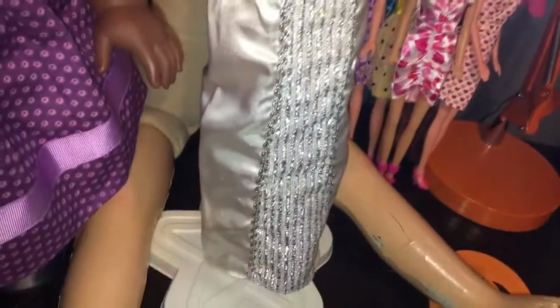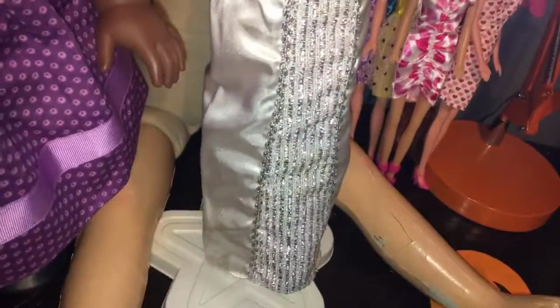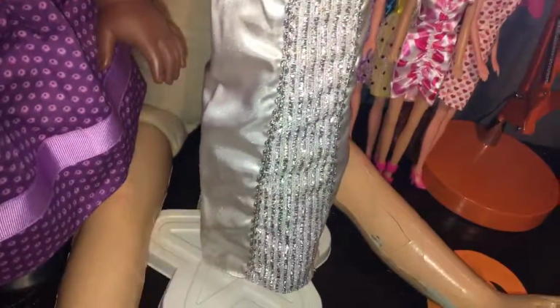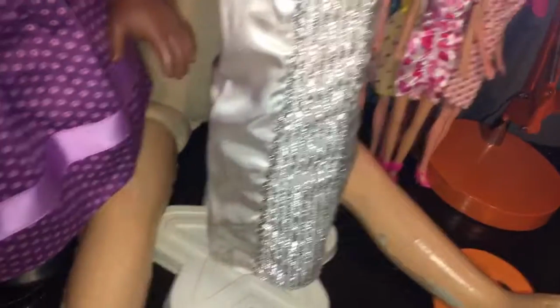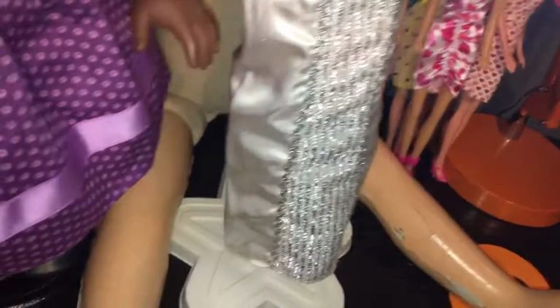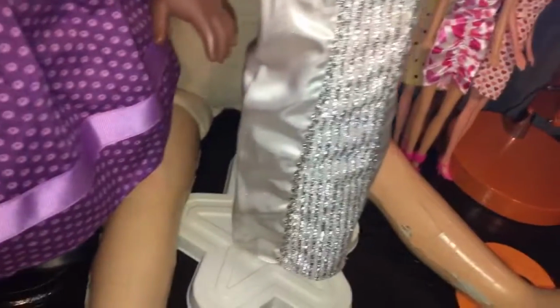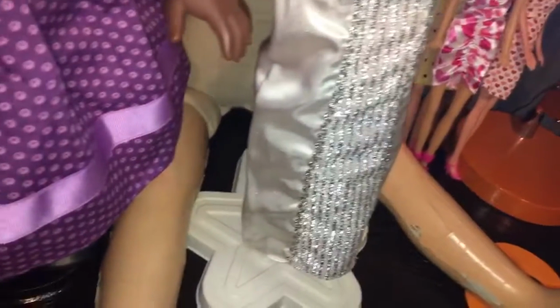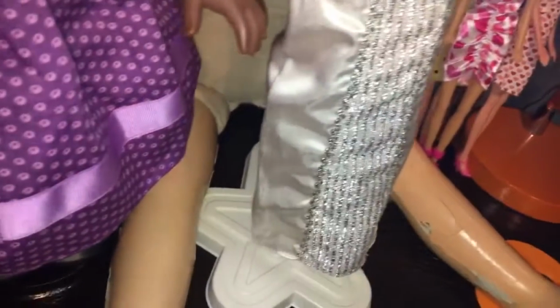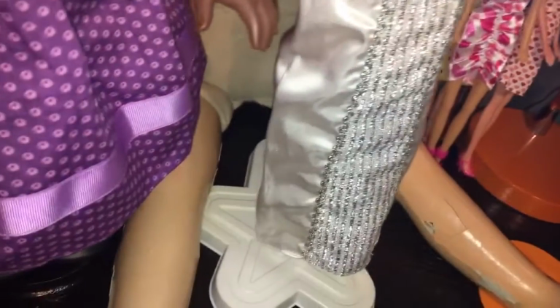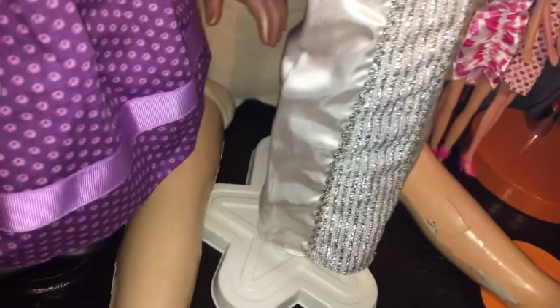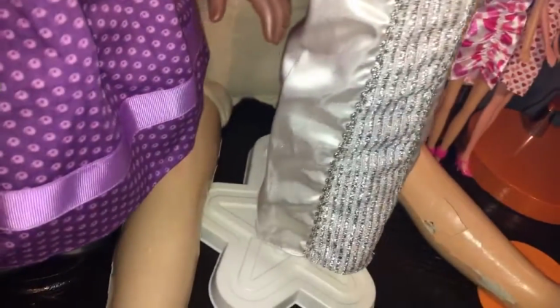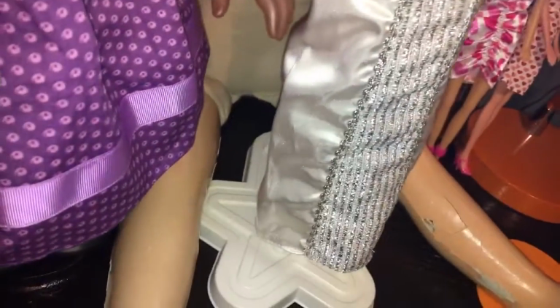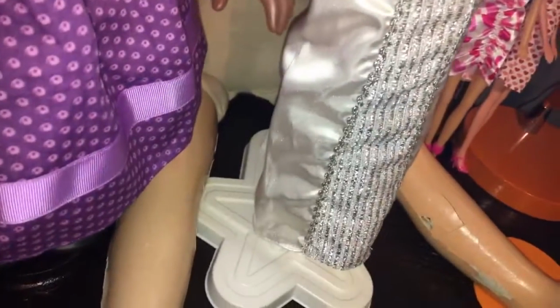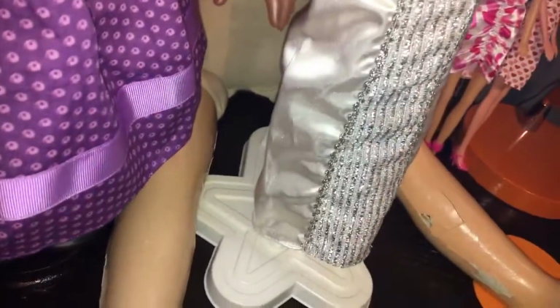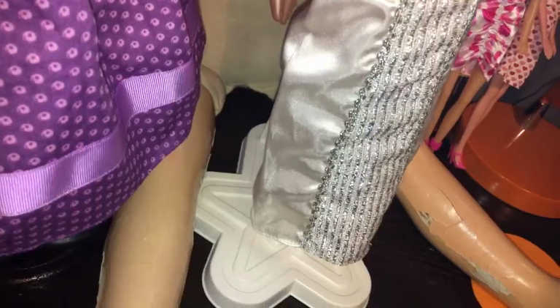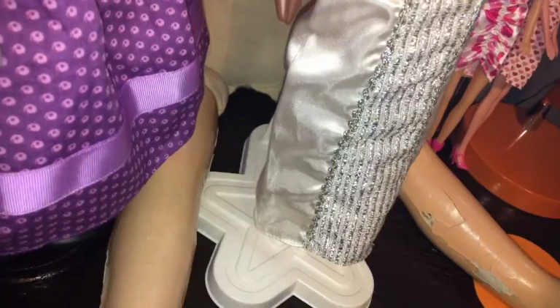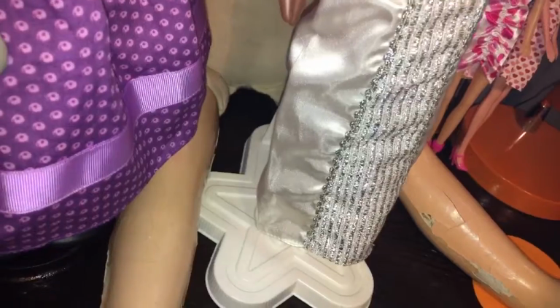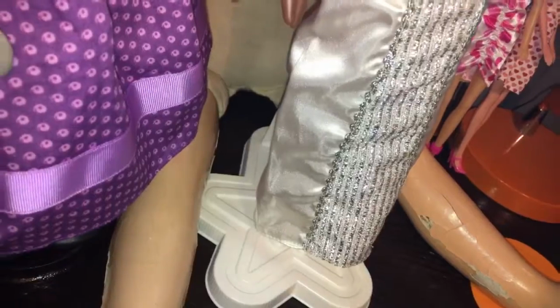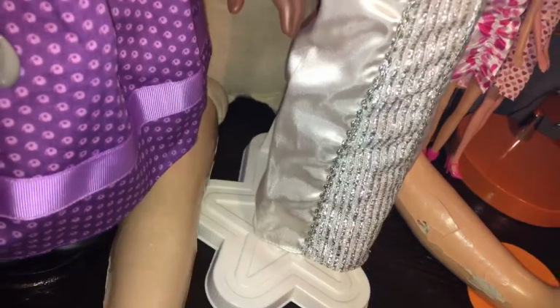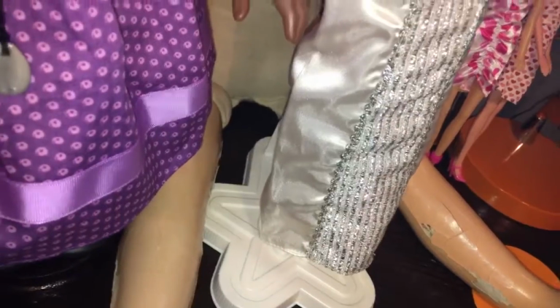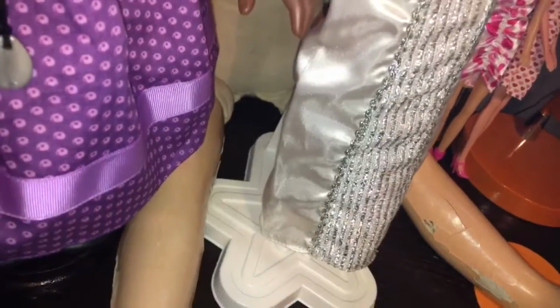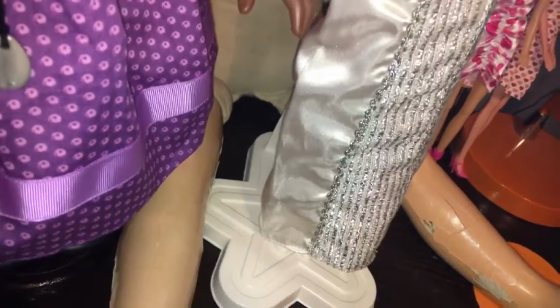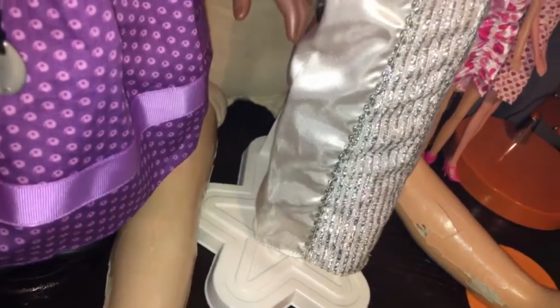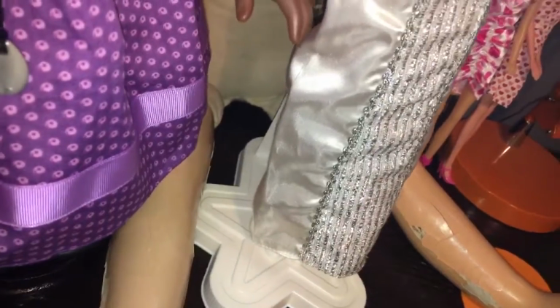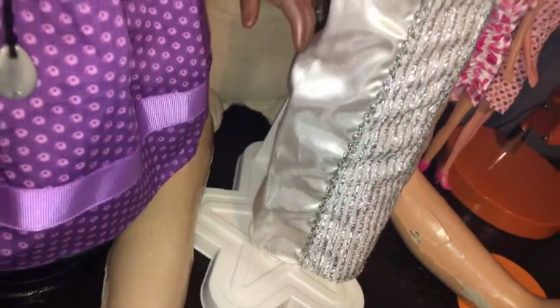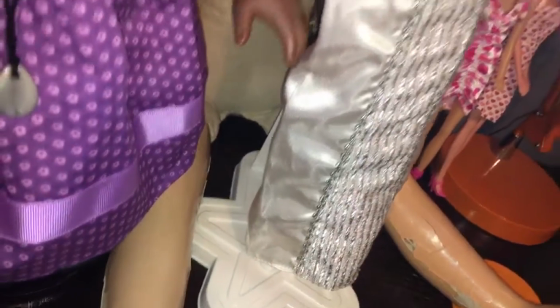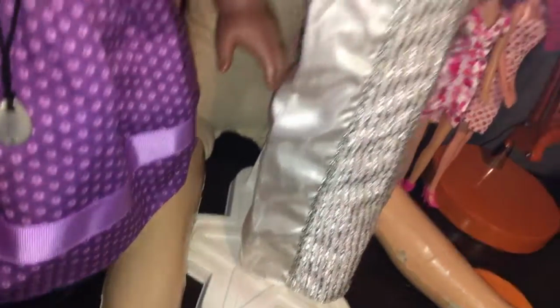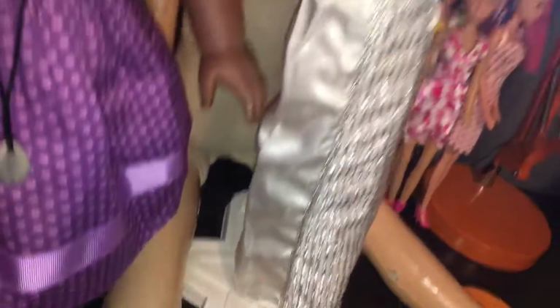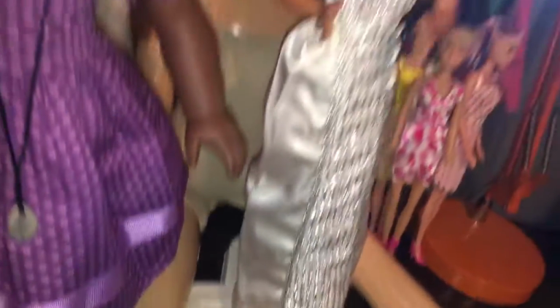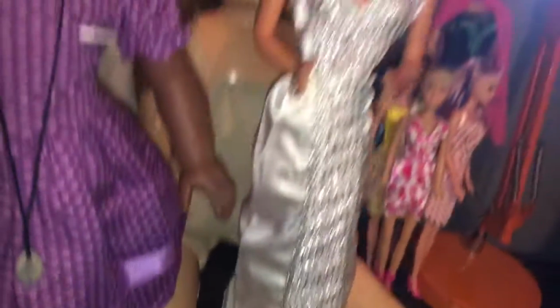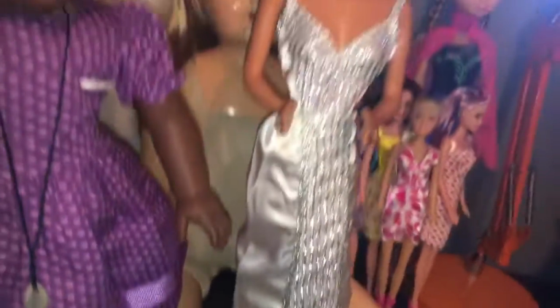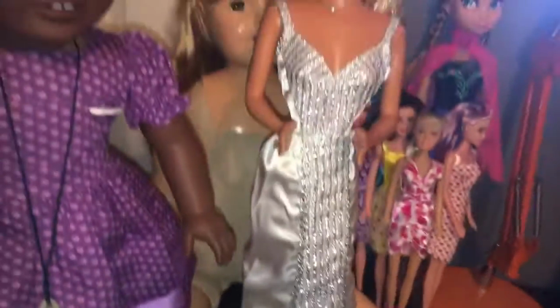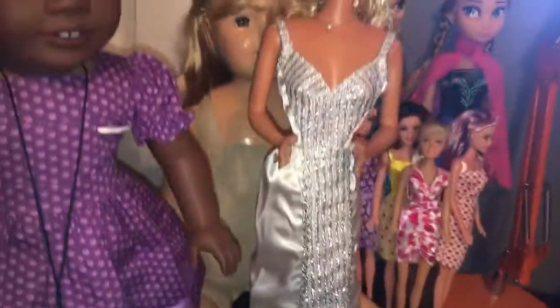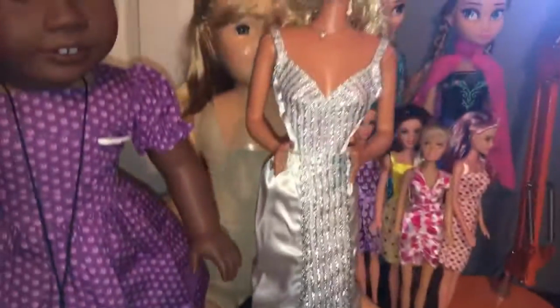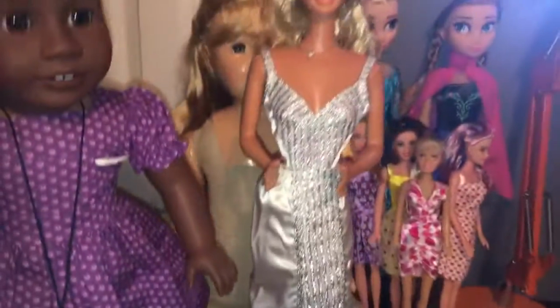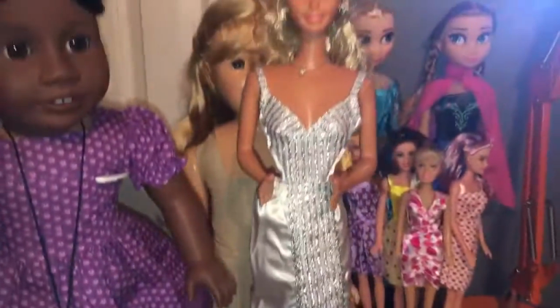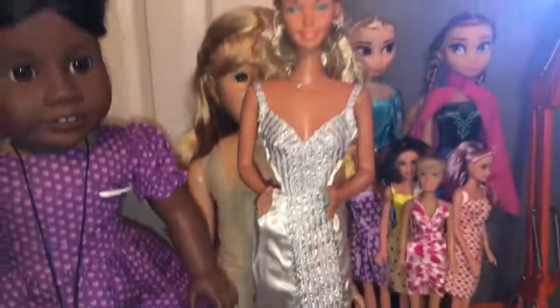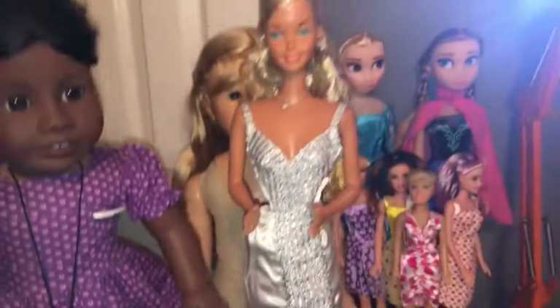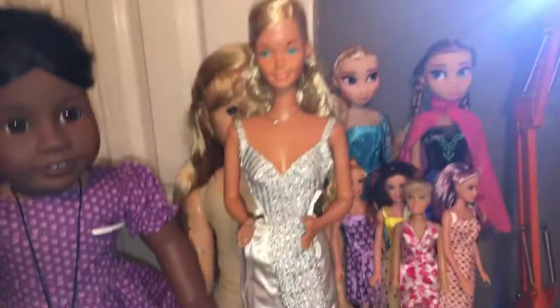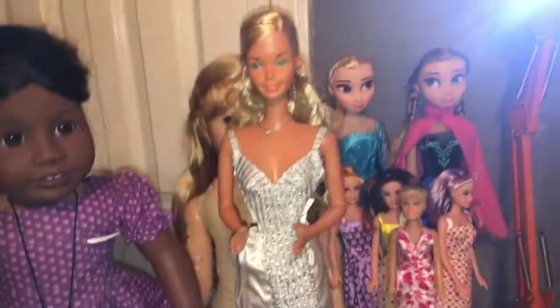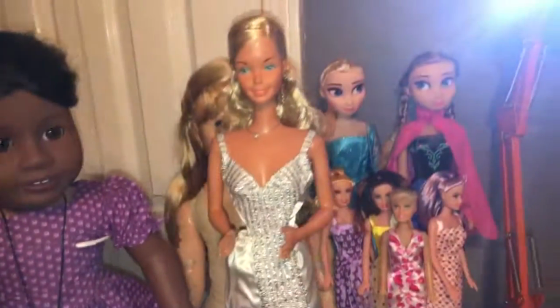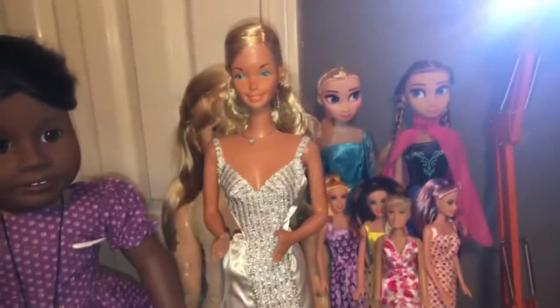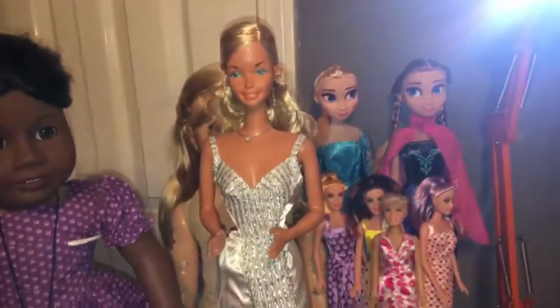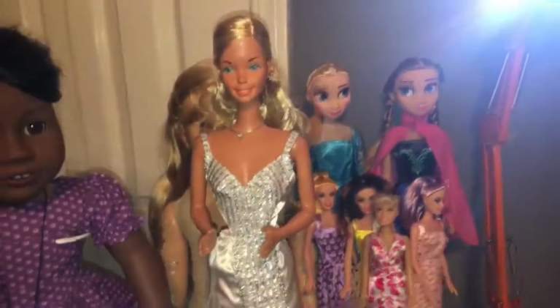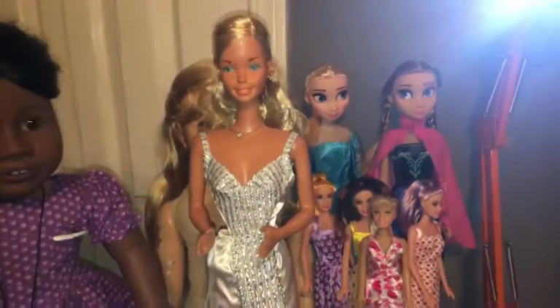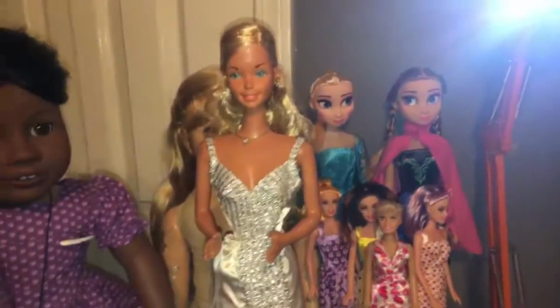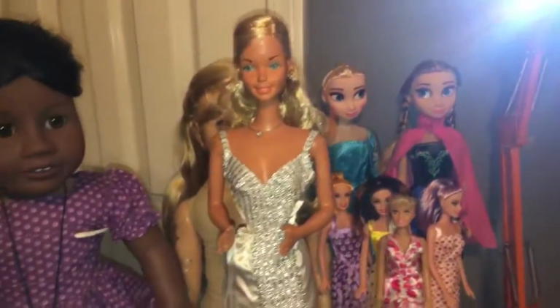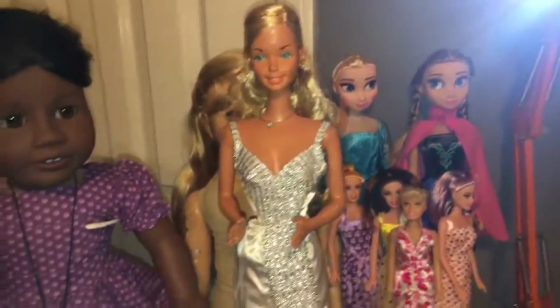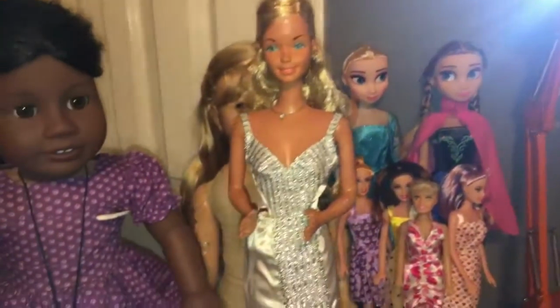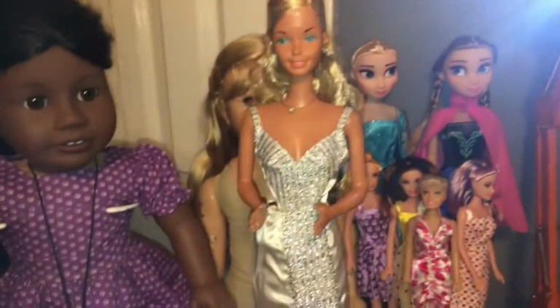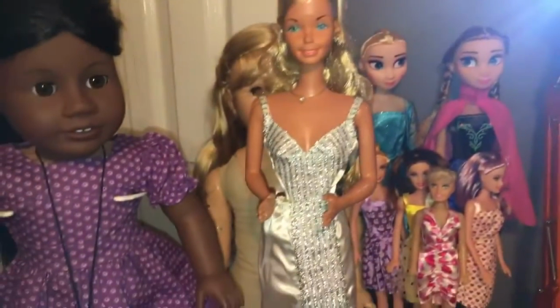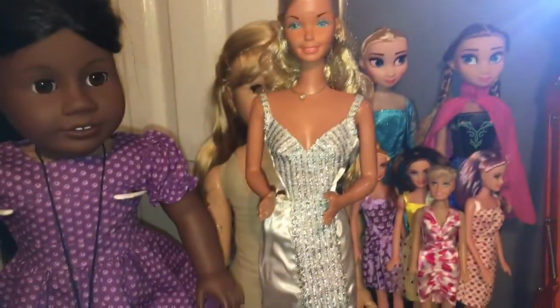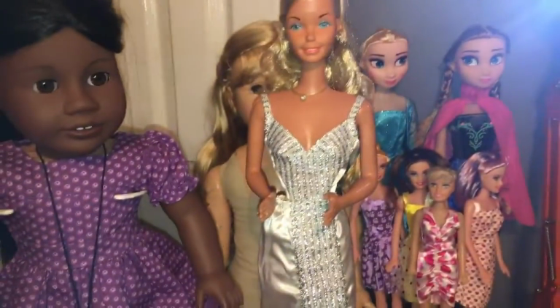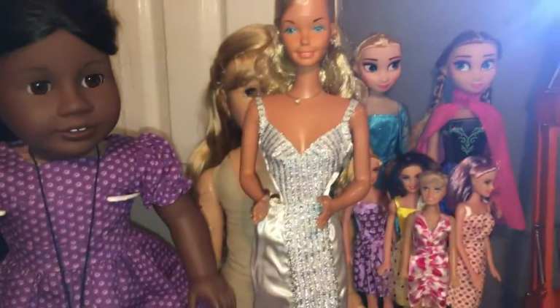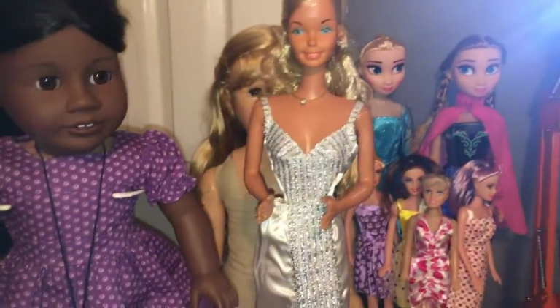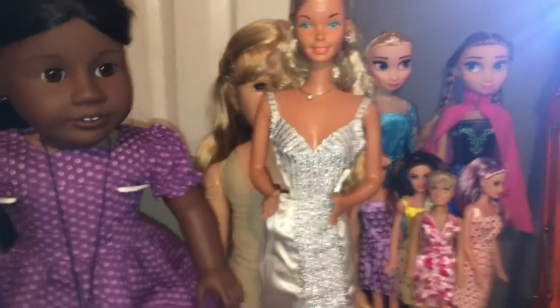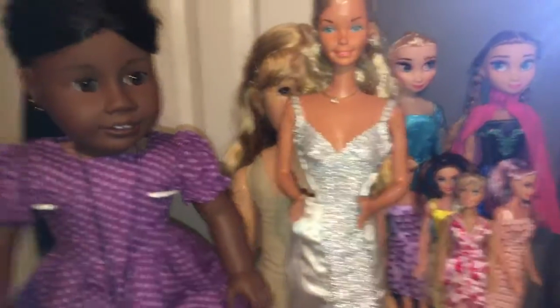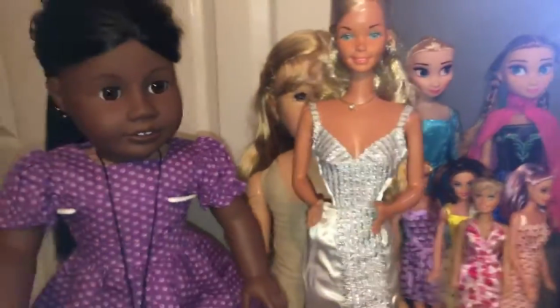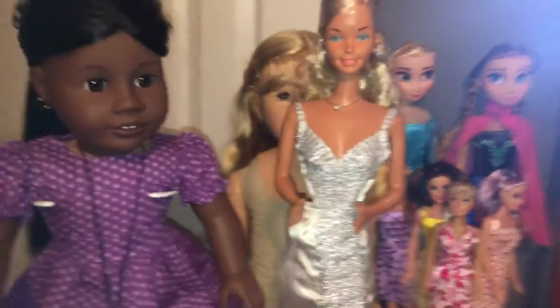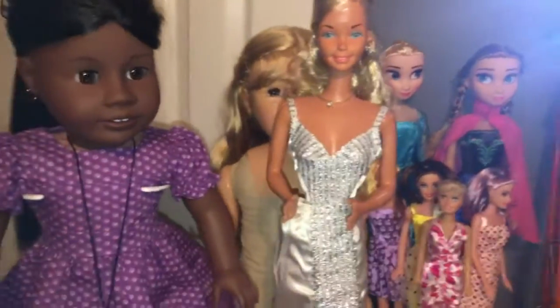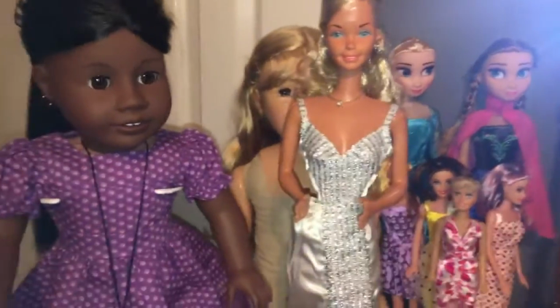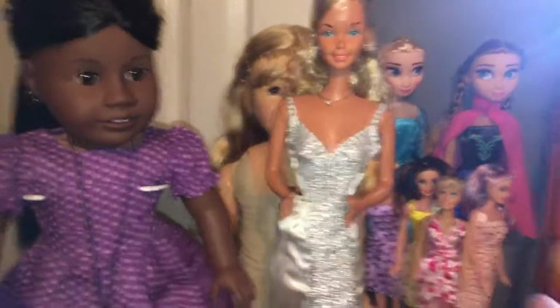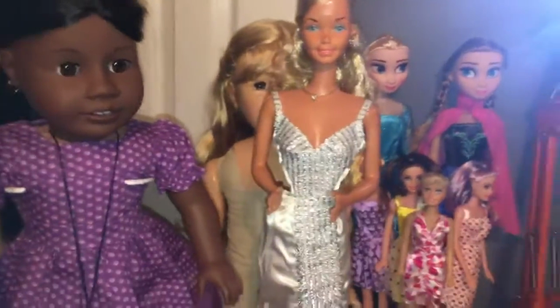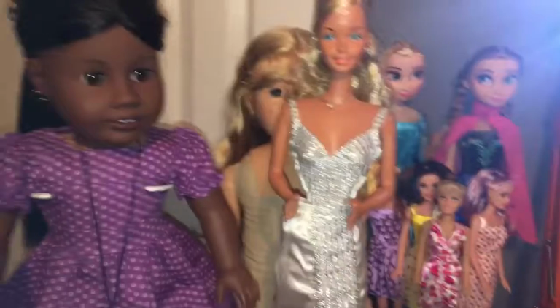So what do you guys think? Leave some comments down below. Just remember to like and subscribe and you'll see more doll videos. Bye!